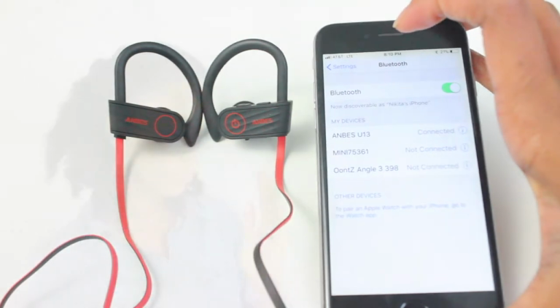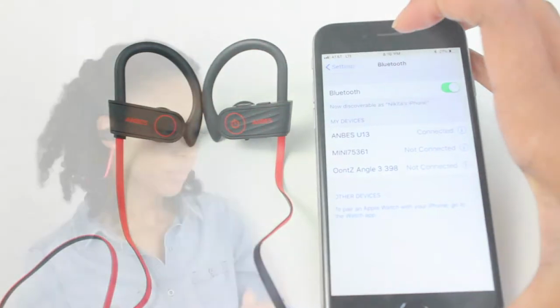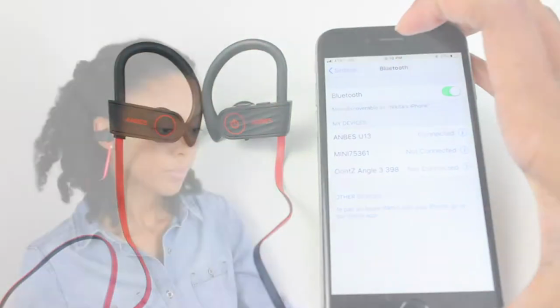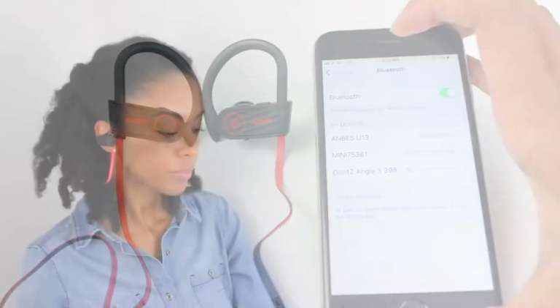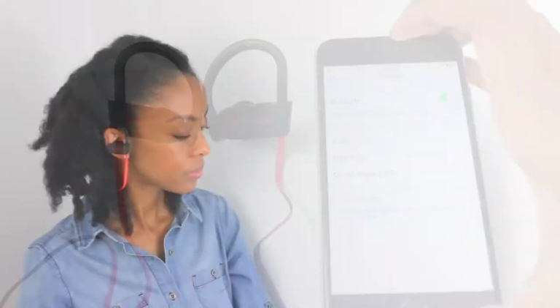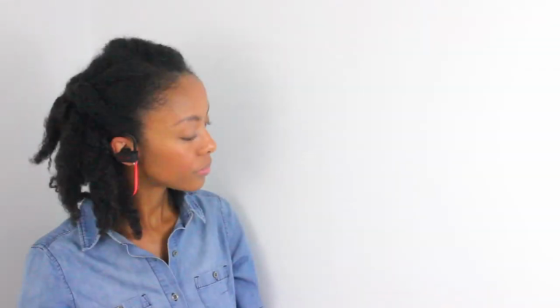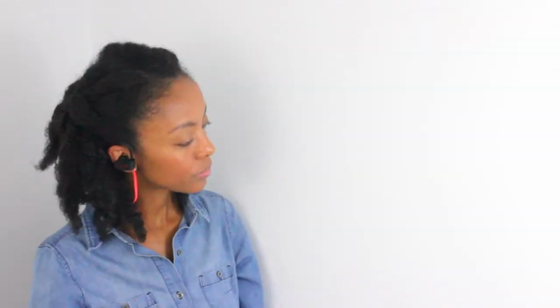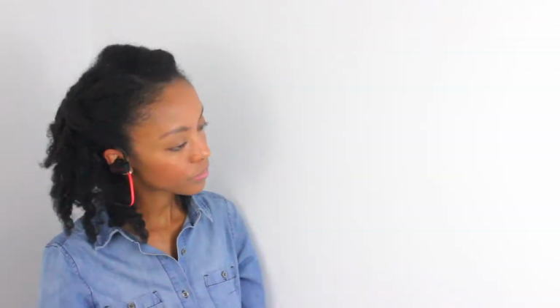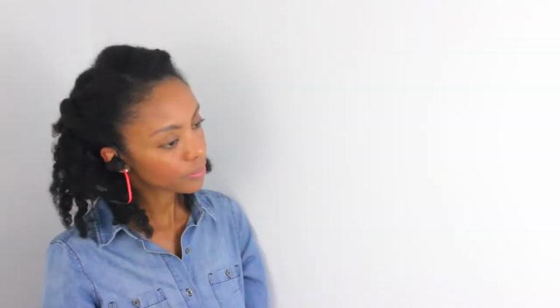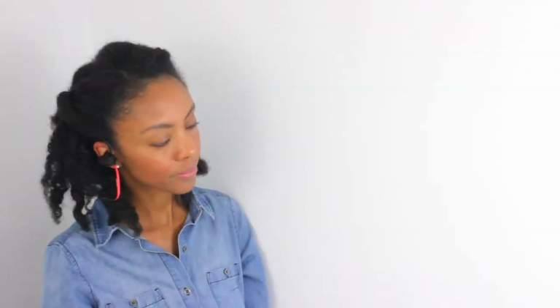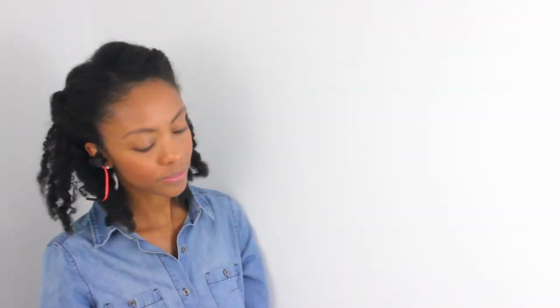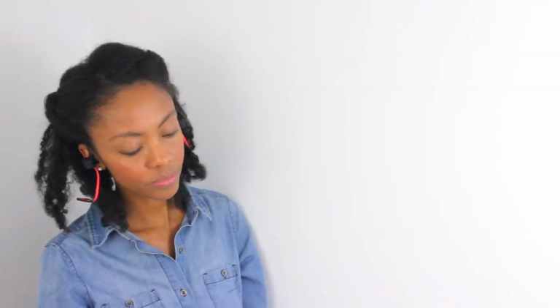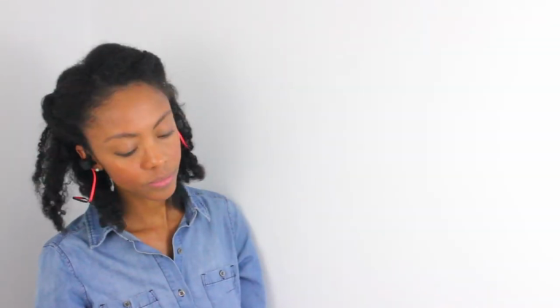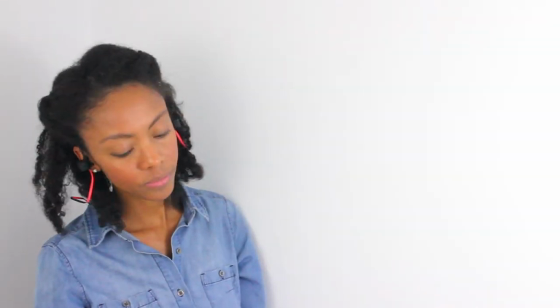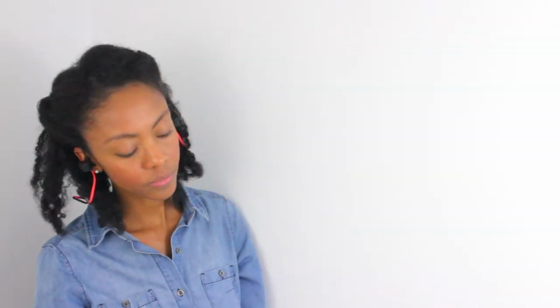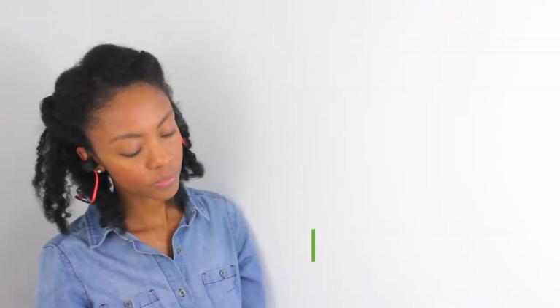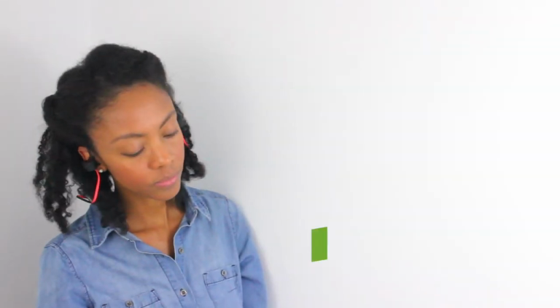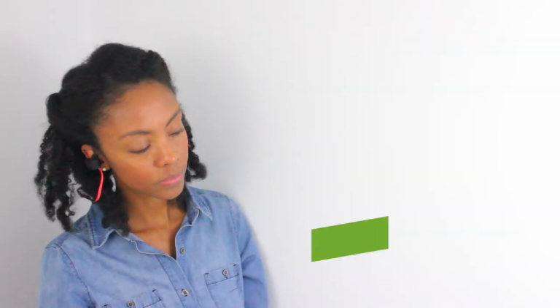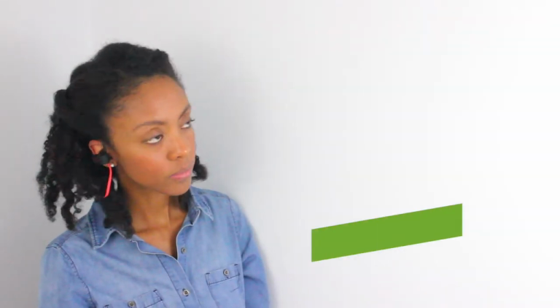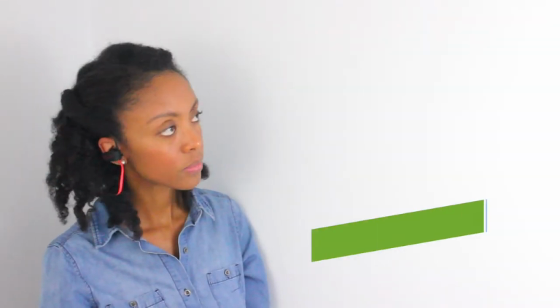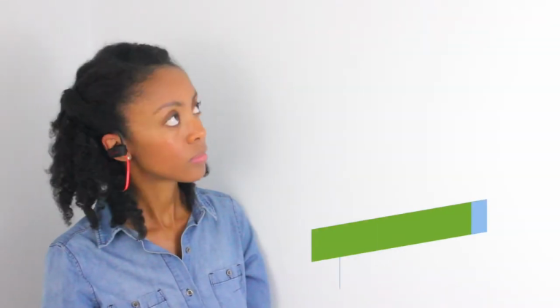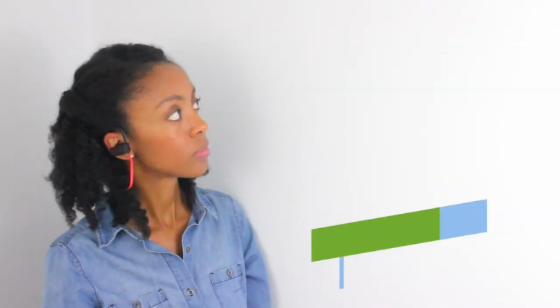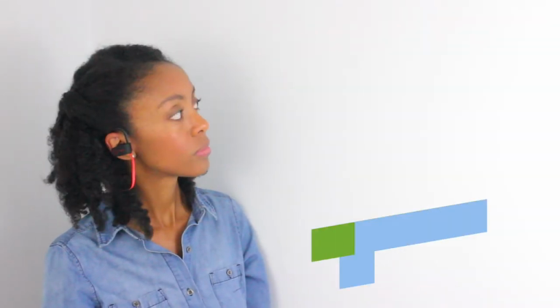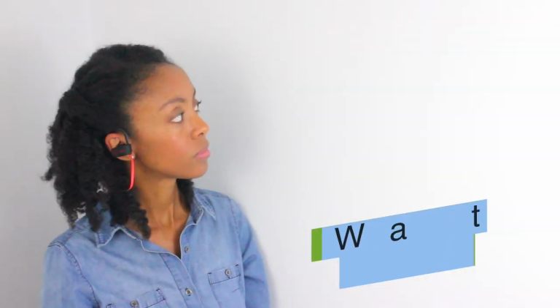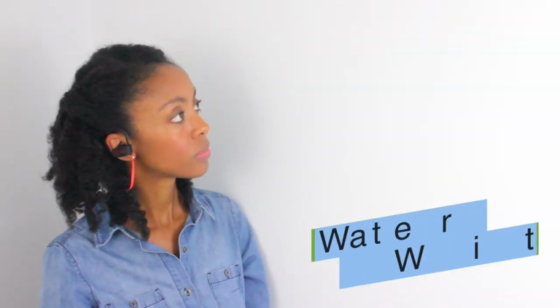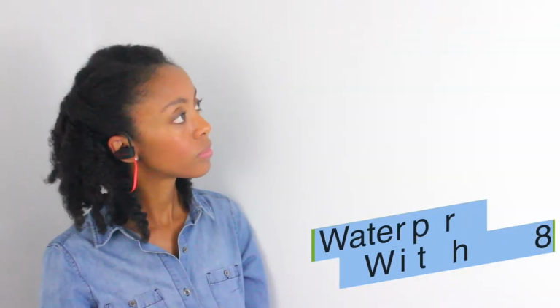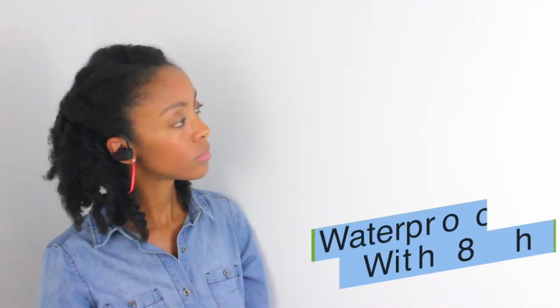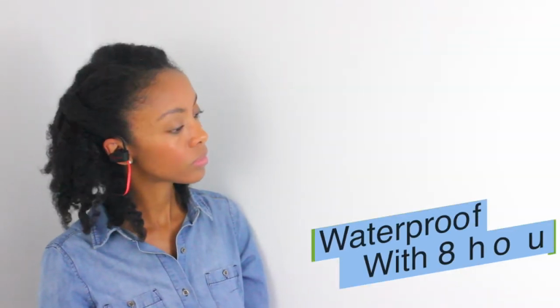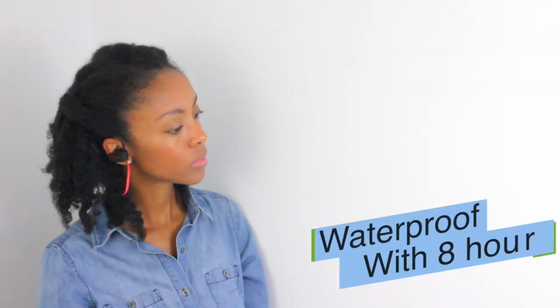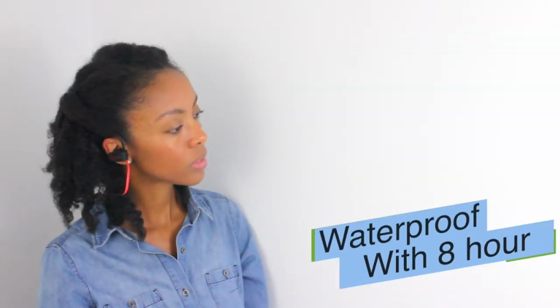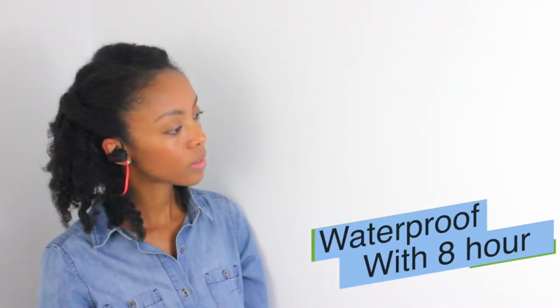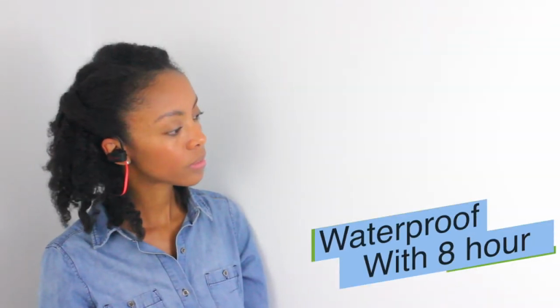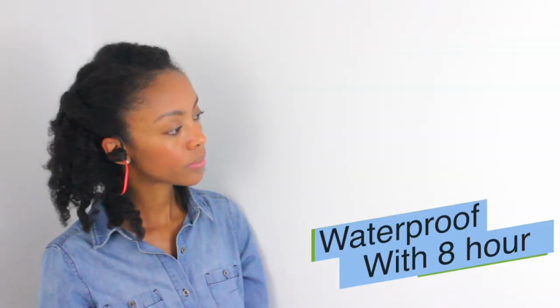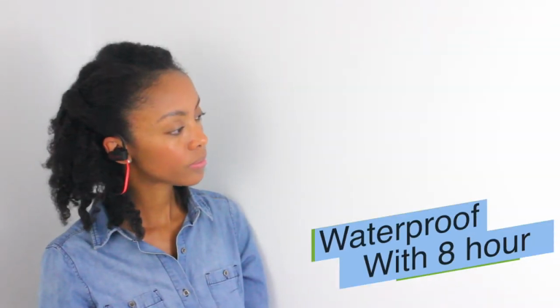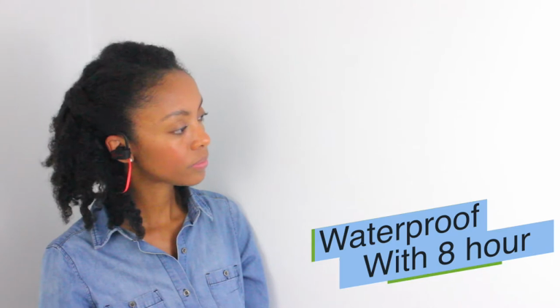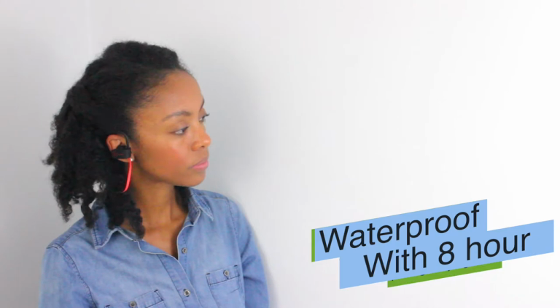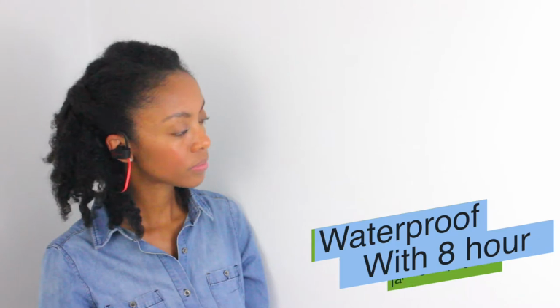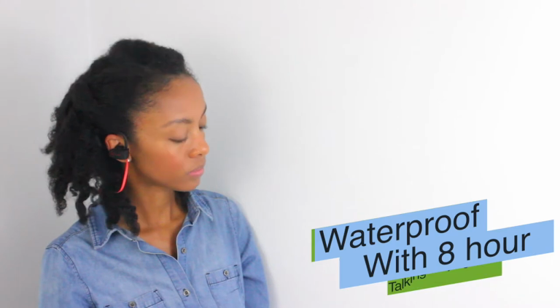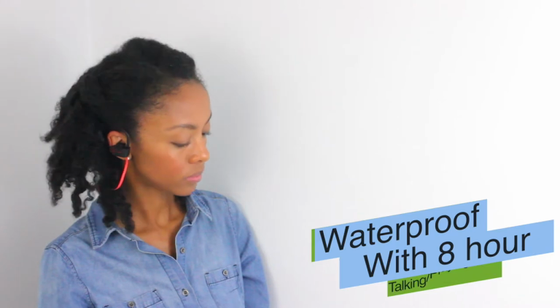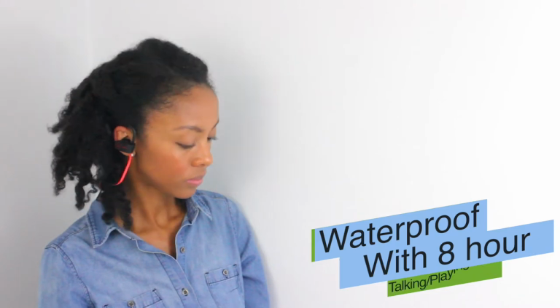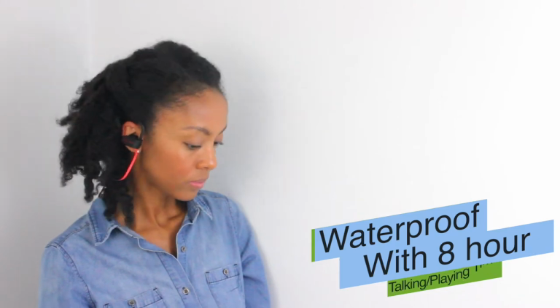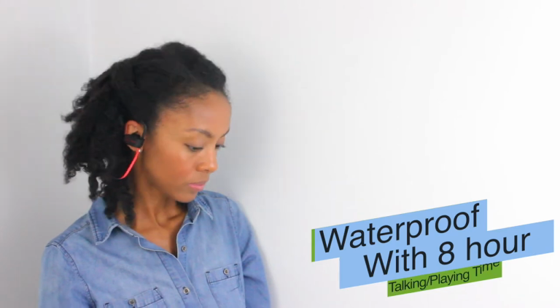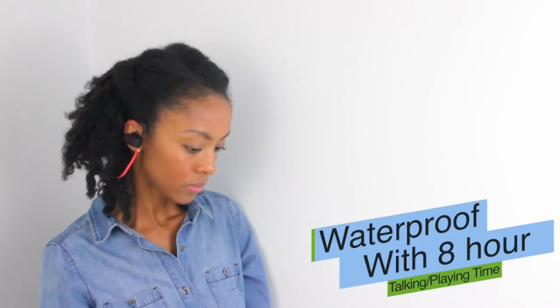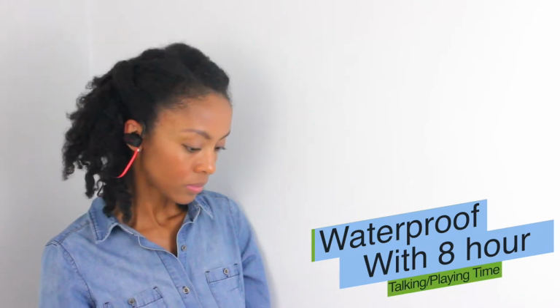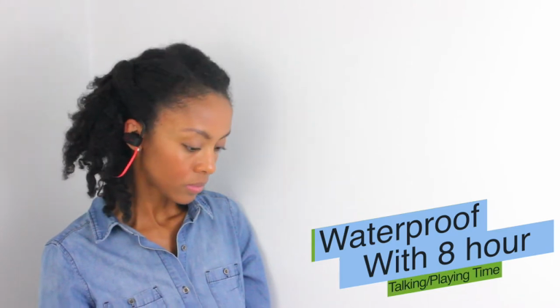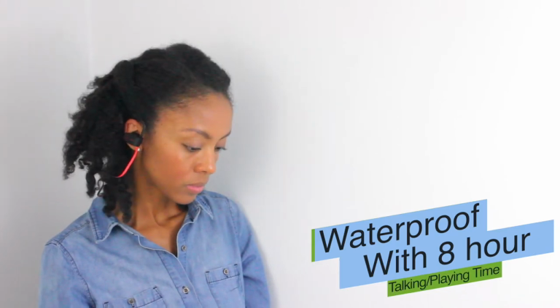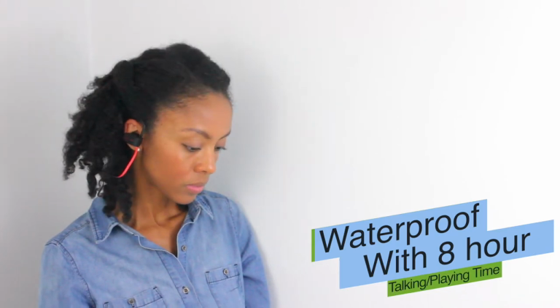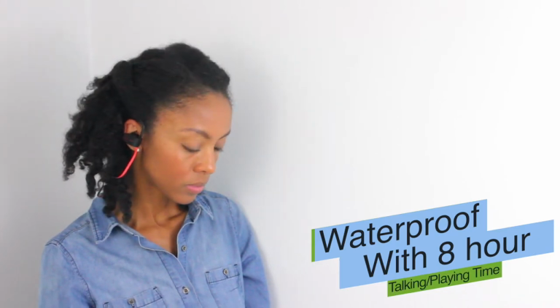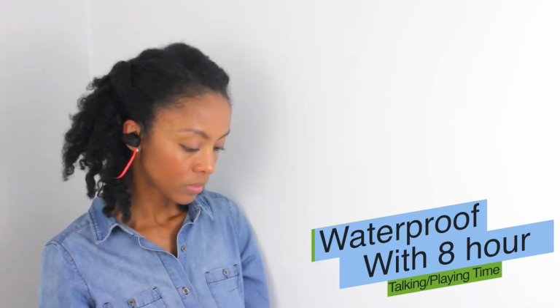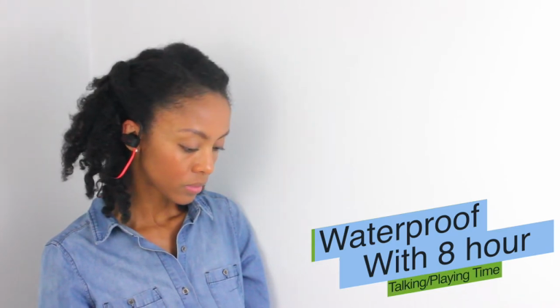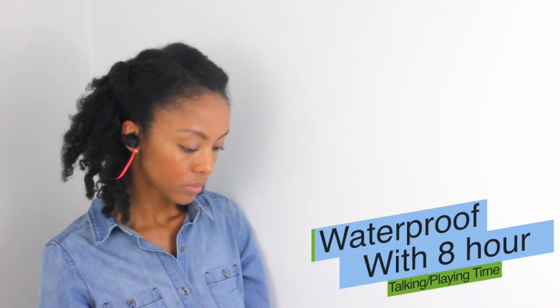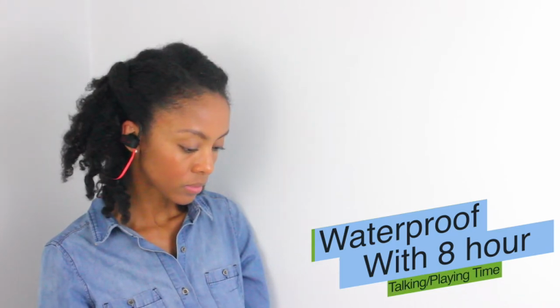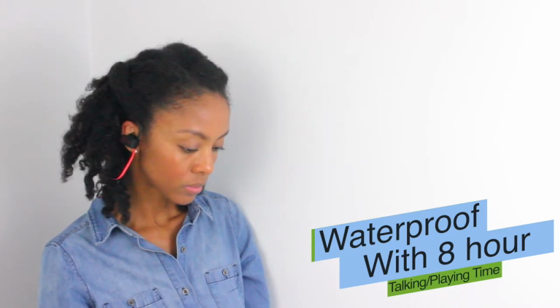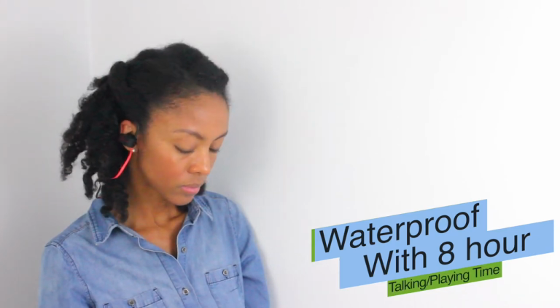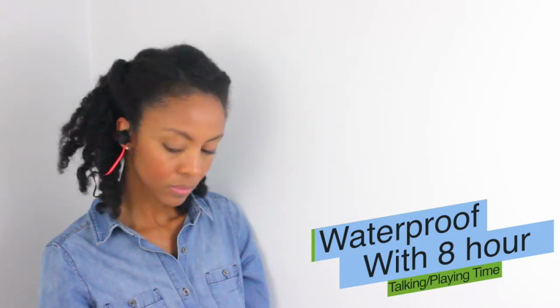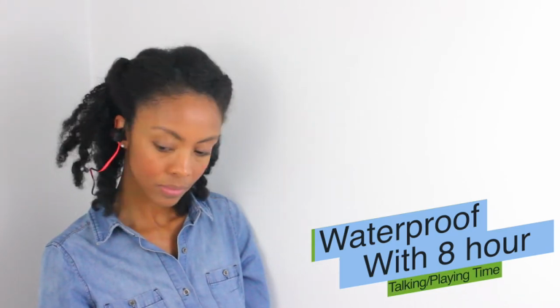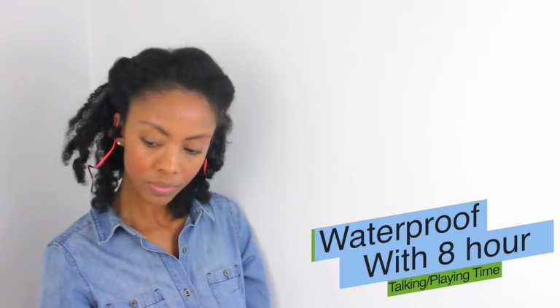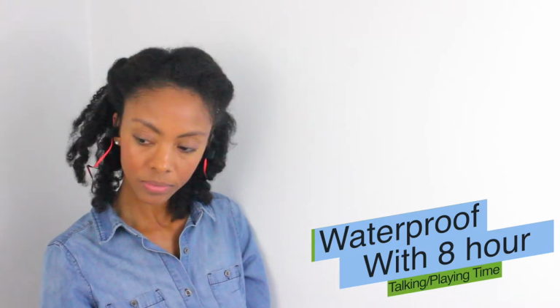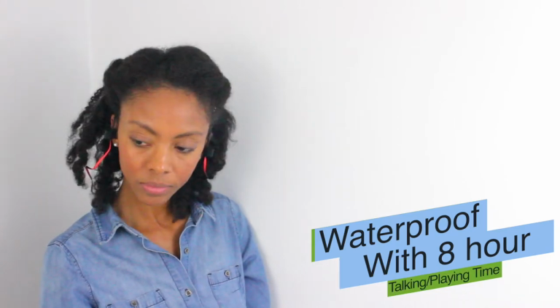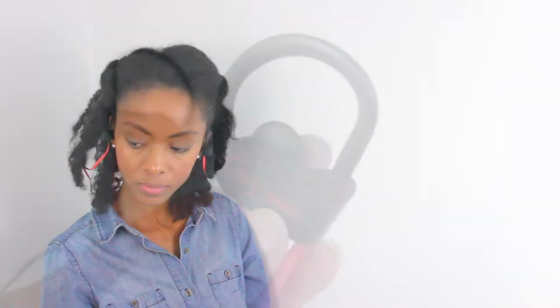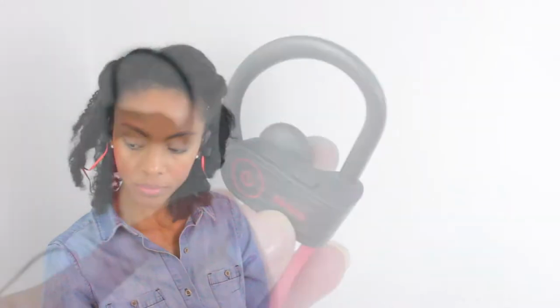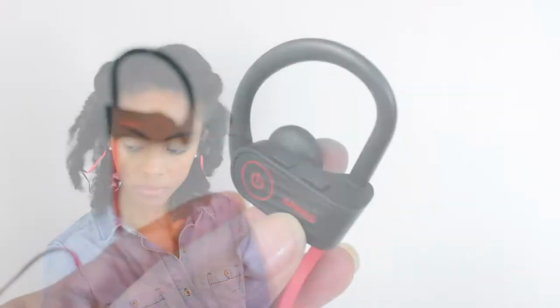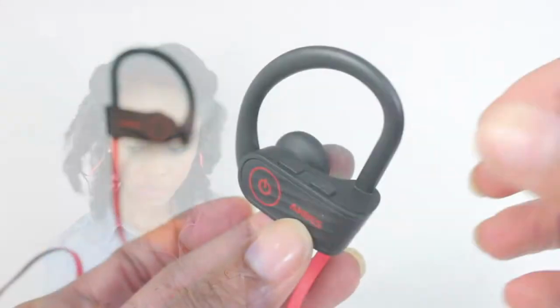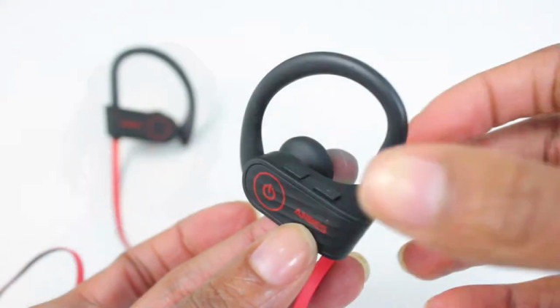Plus, they're waterproof, so they'll be protected from any sweat or rain. You can even put them into water and they will still work perfectly.